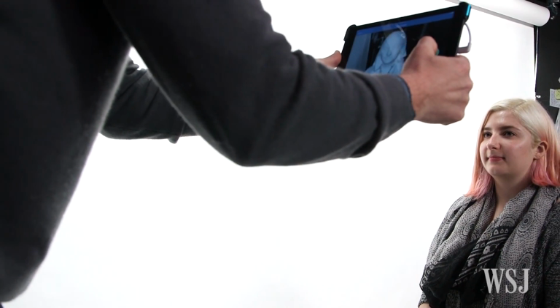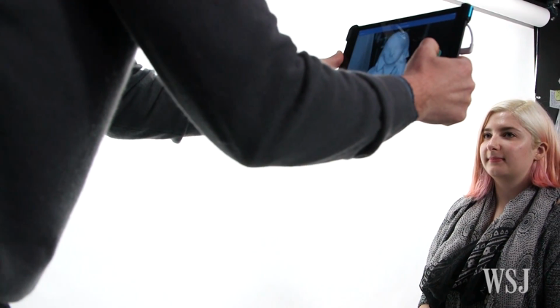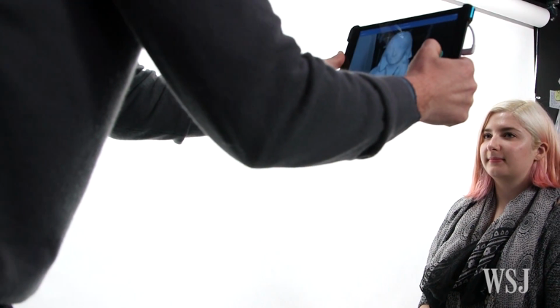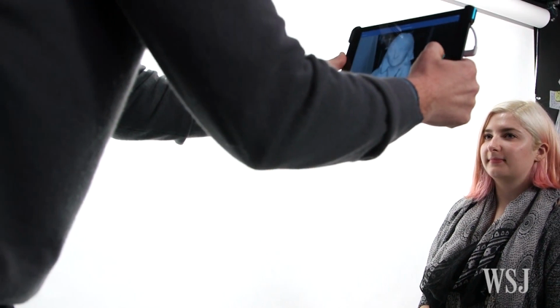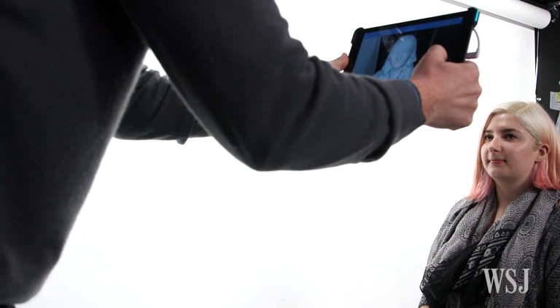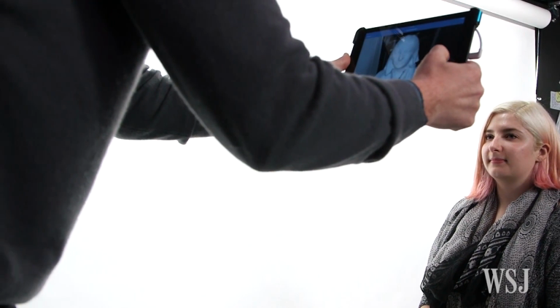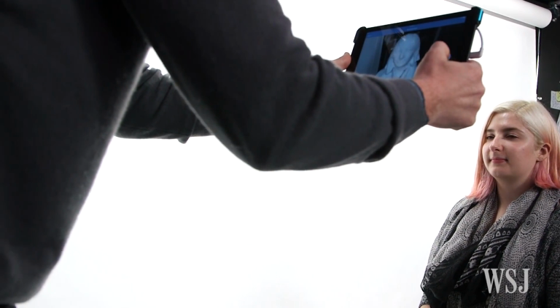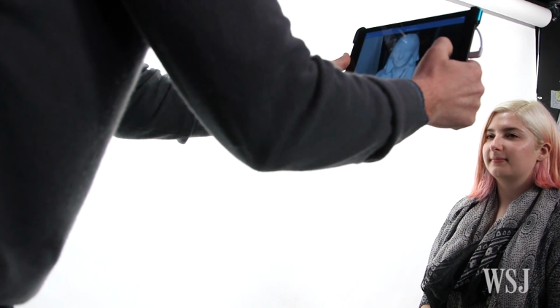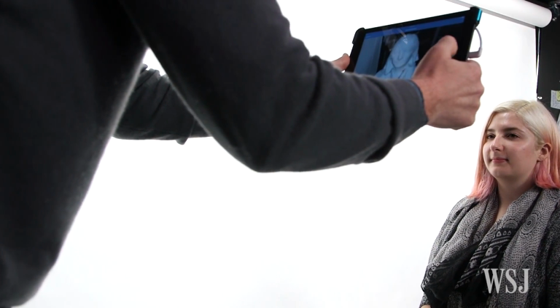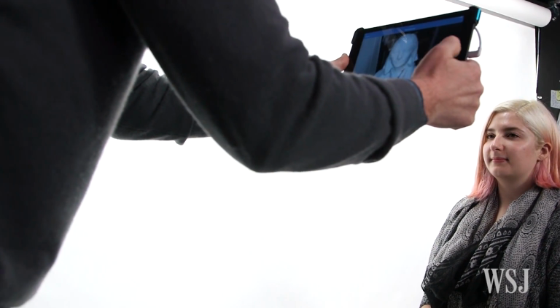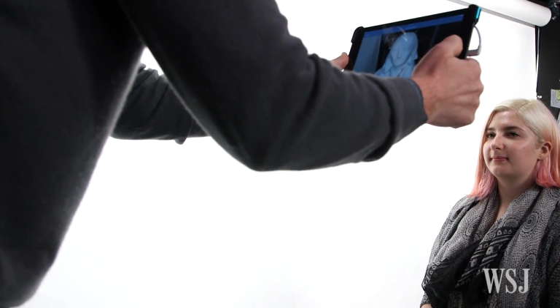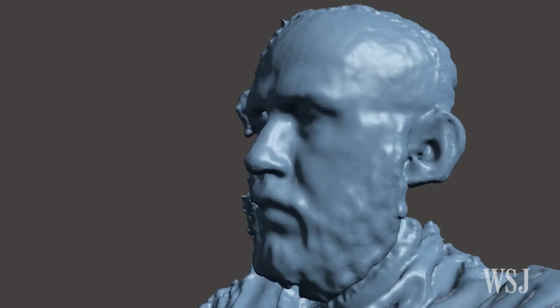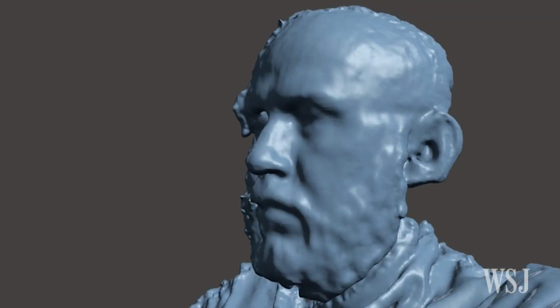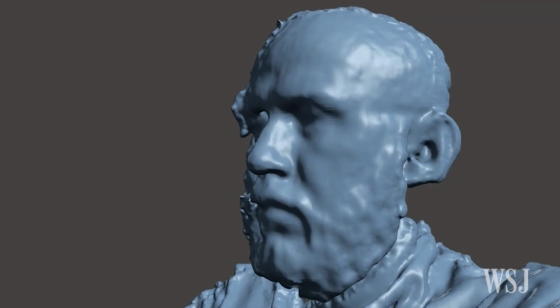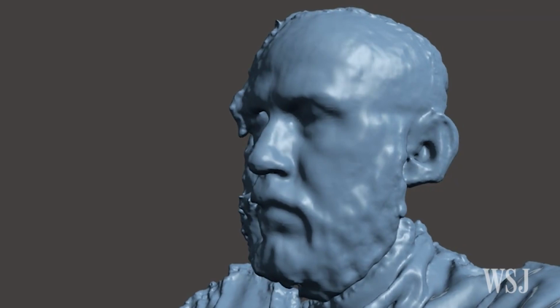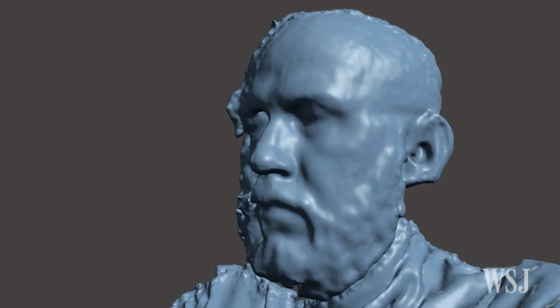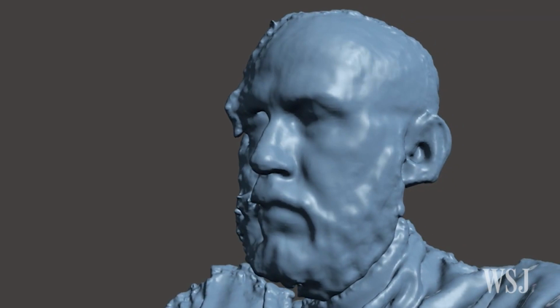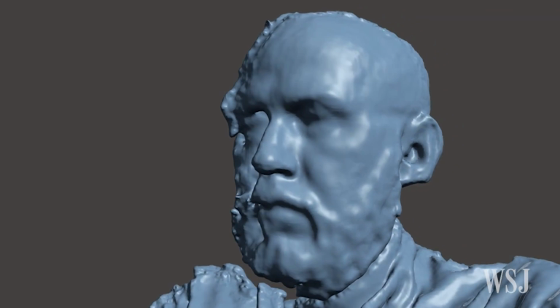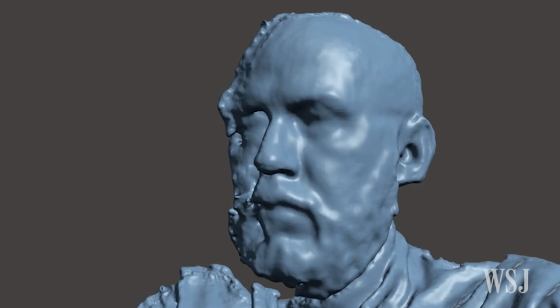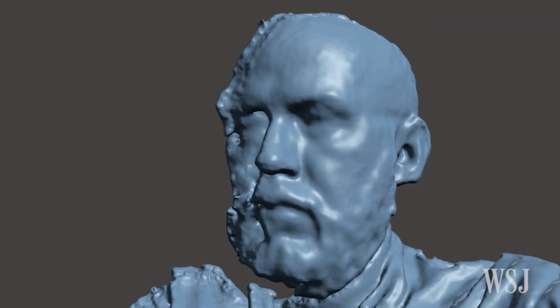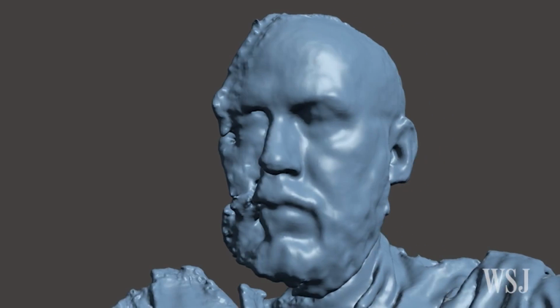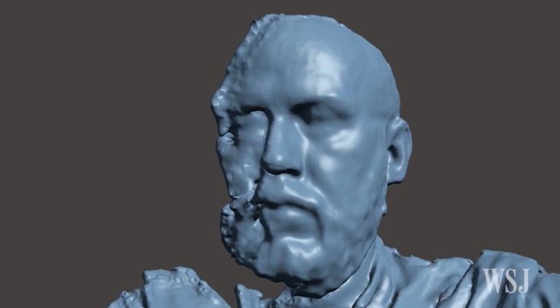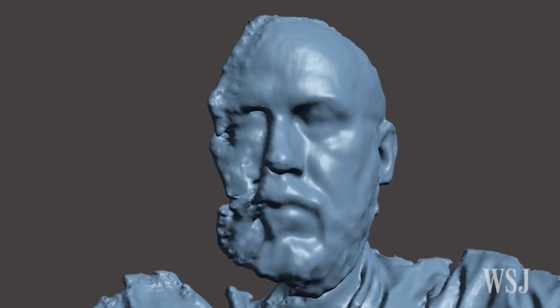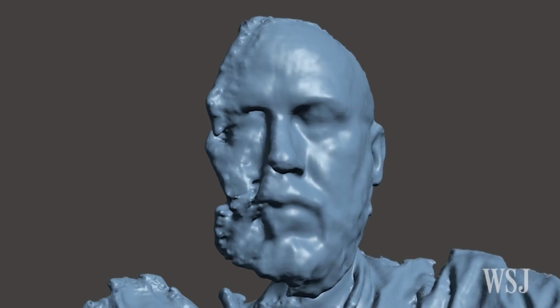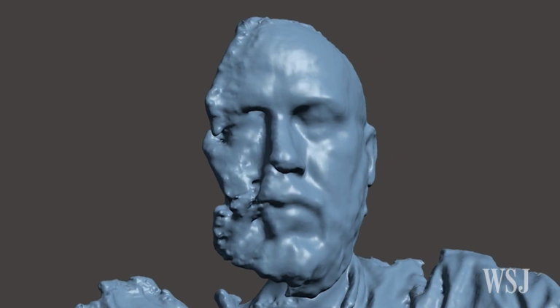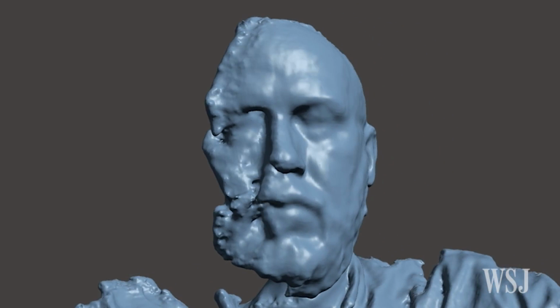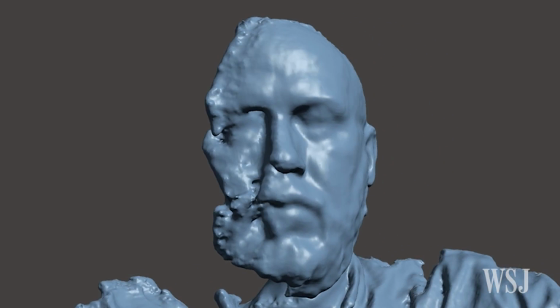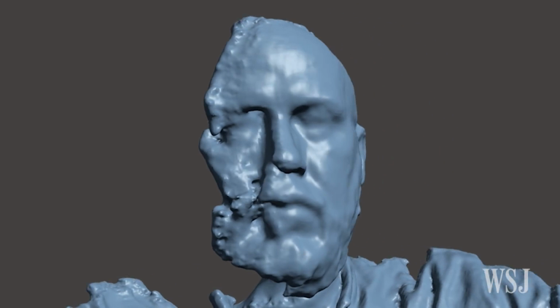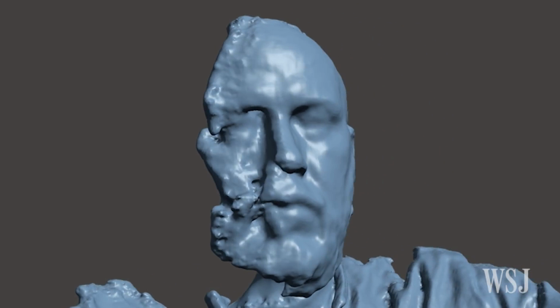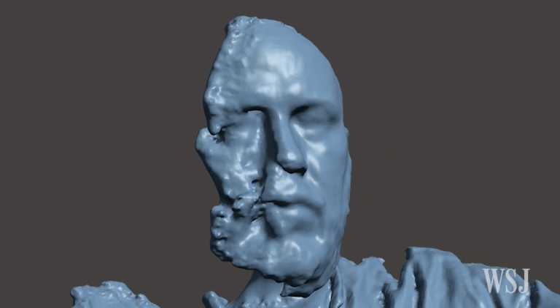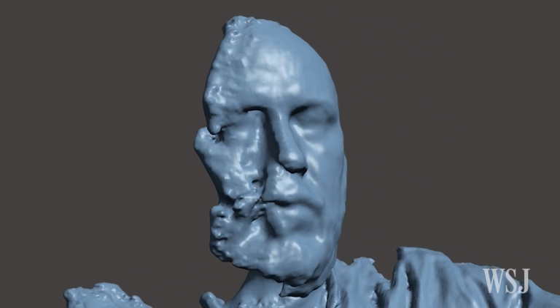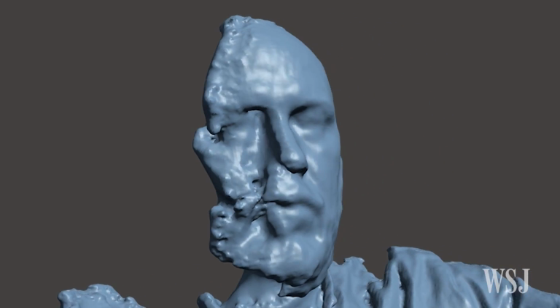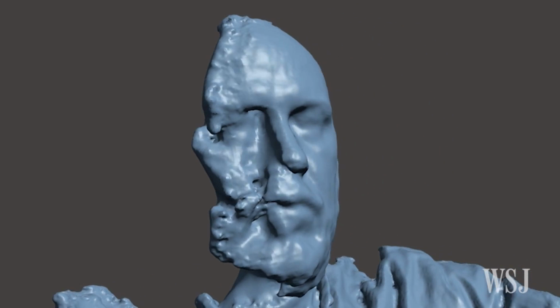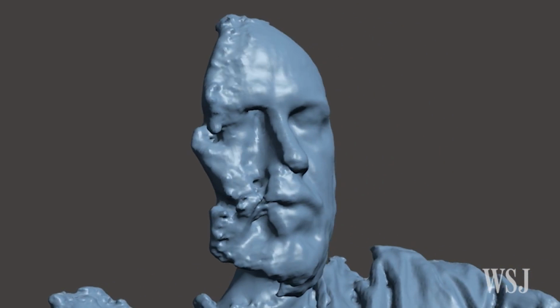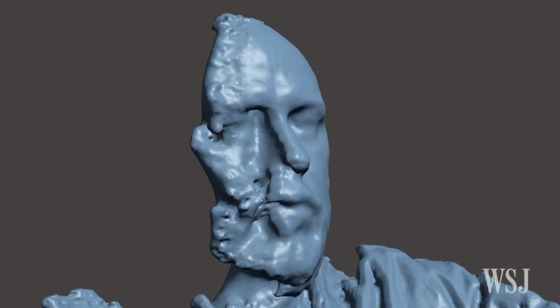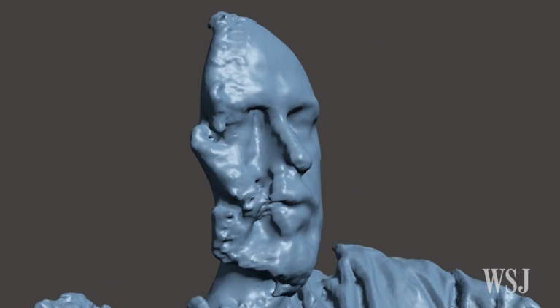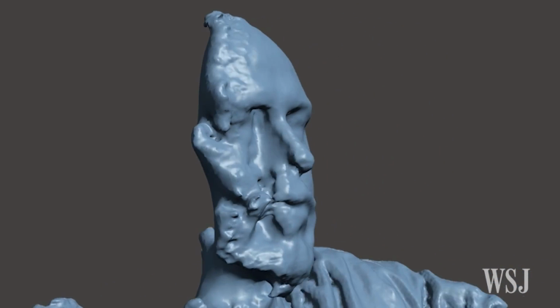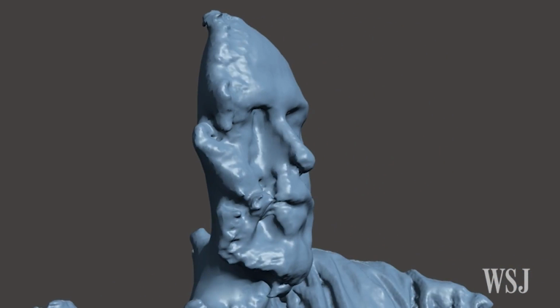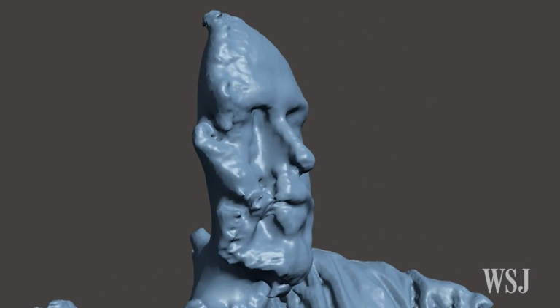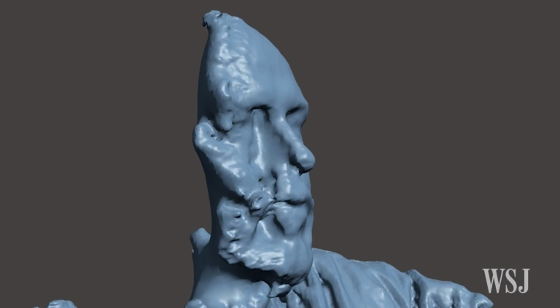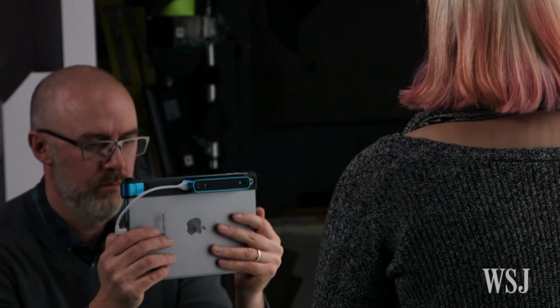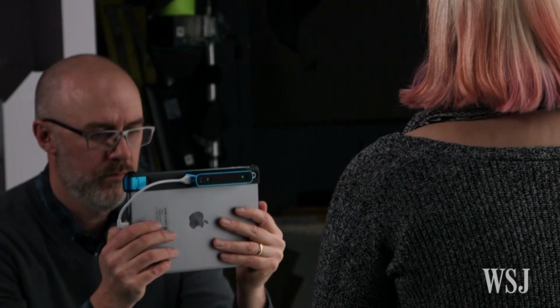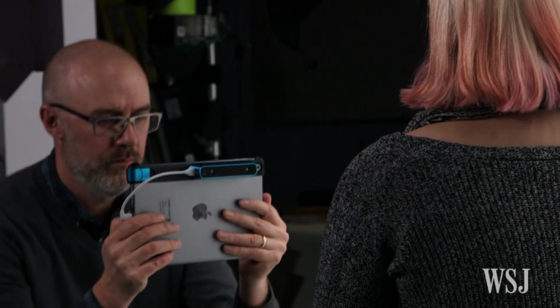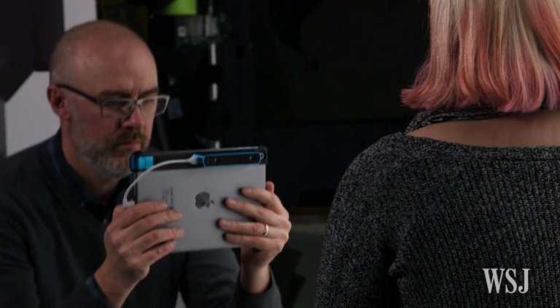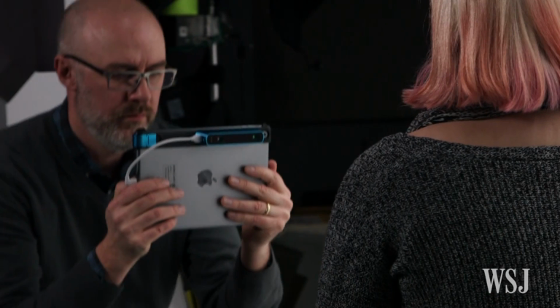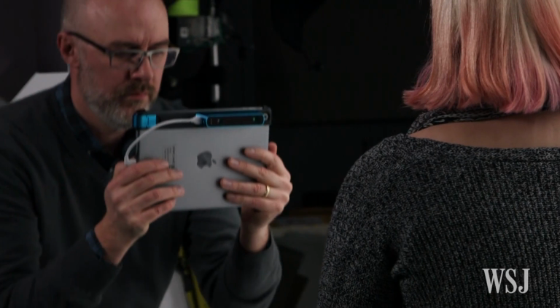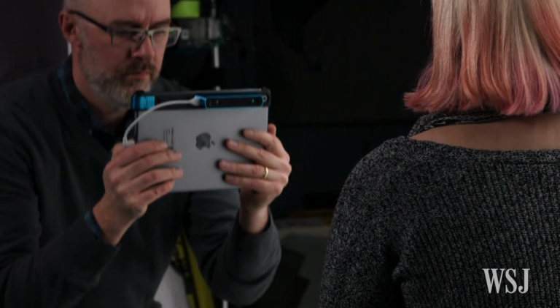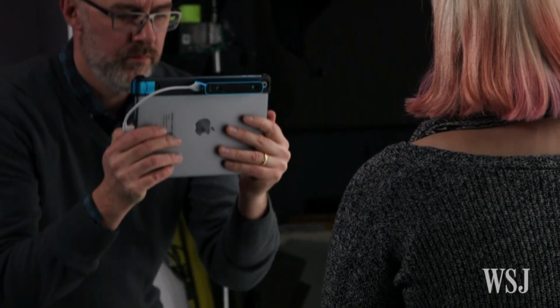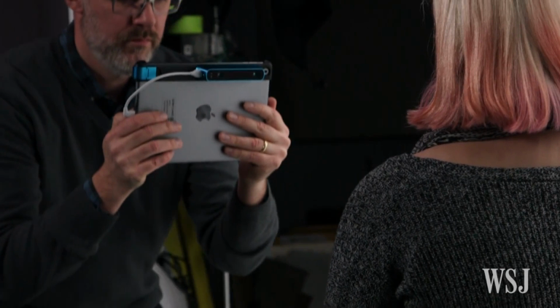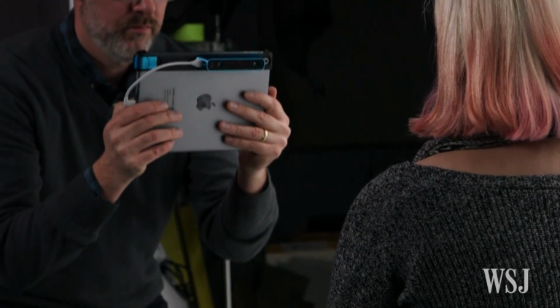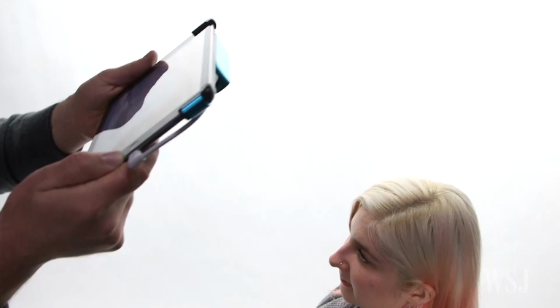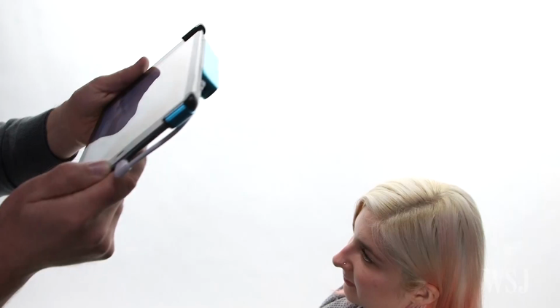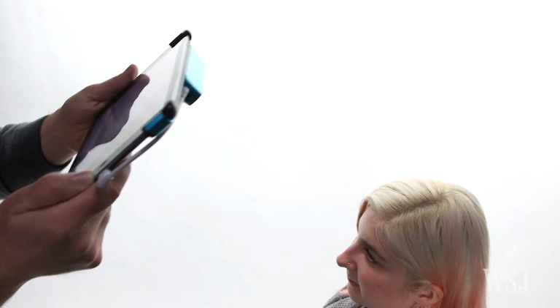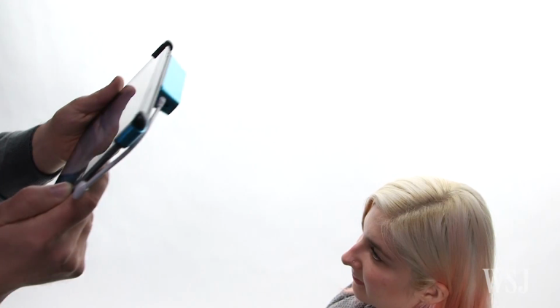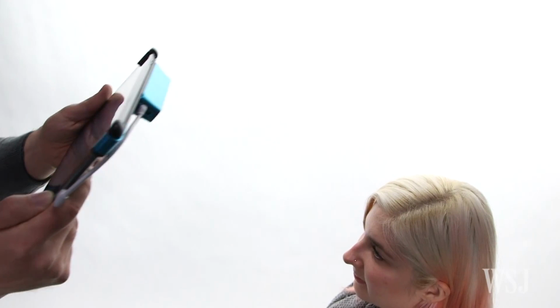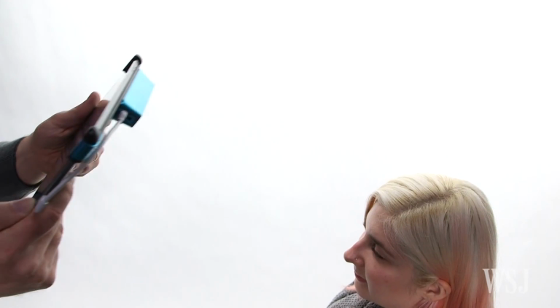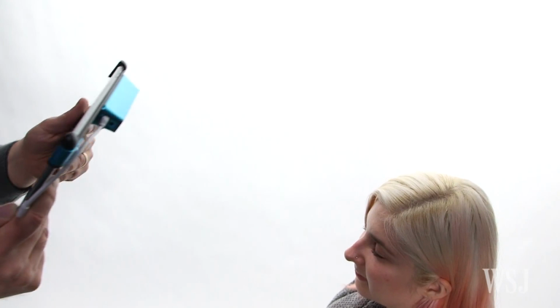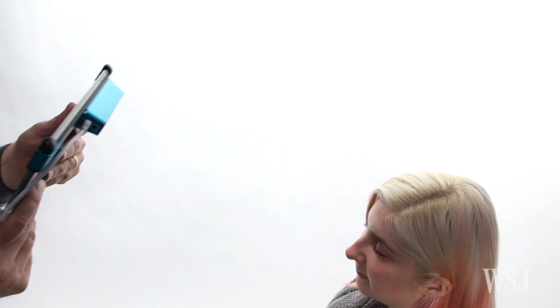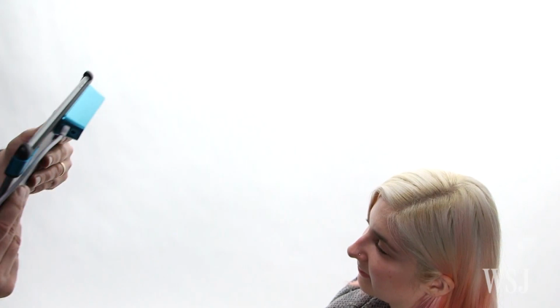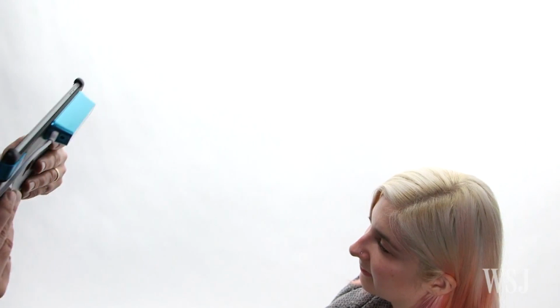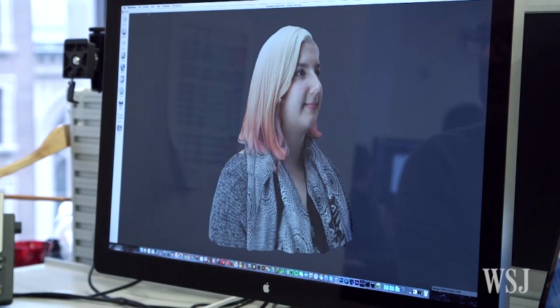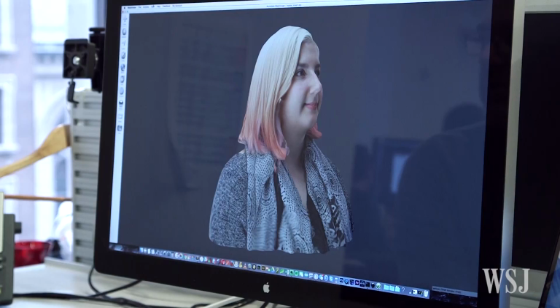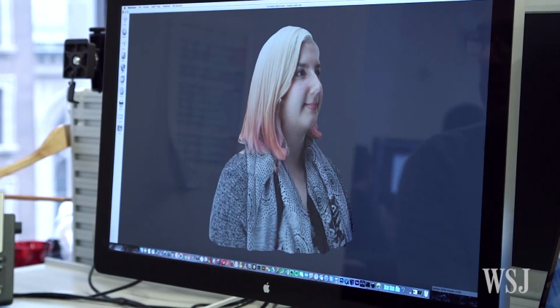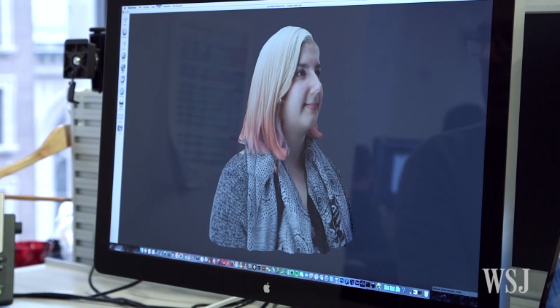If the subject does move, the results can be disturbing. Once you've covered all the angles, you get your model.